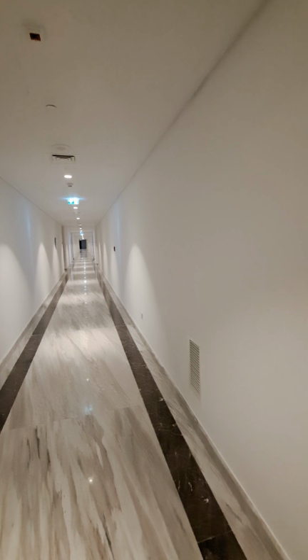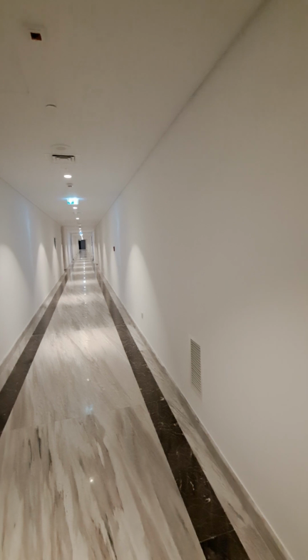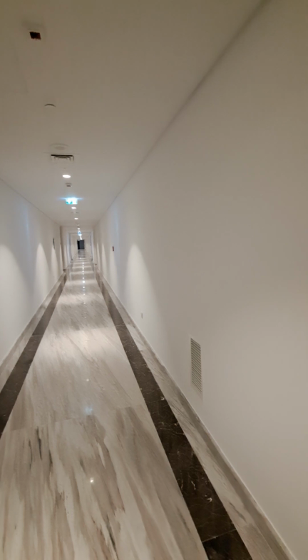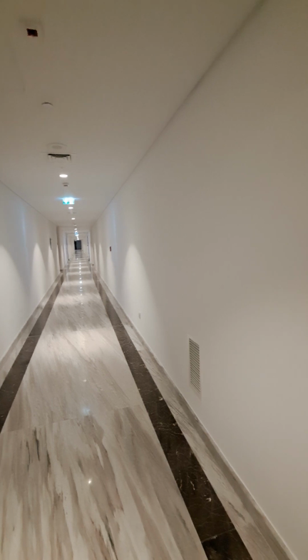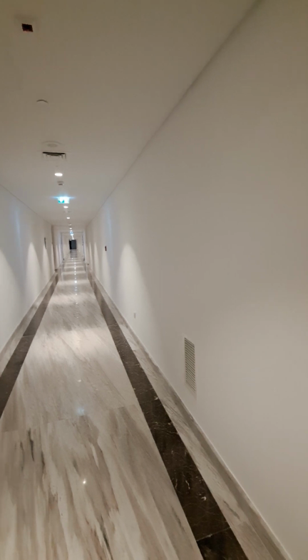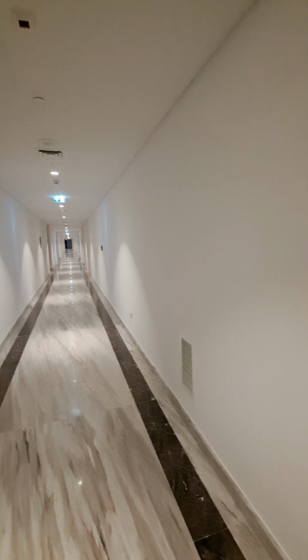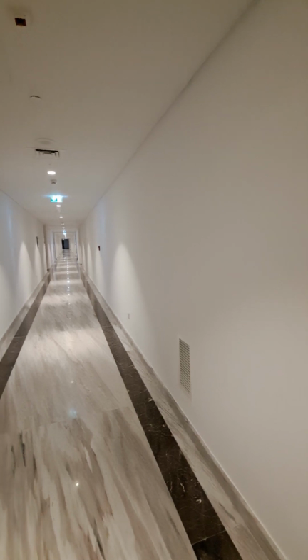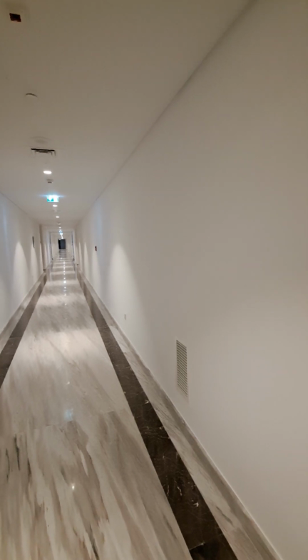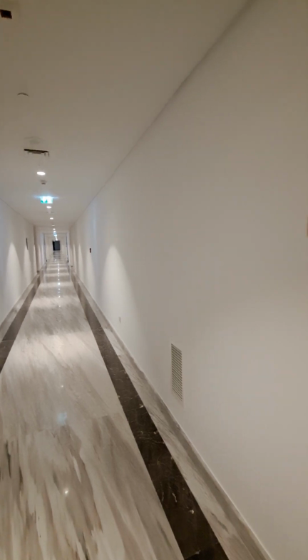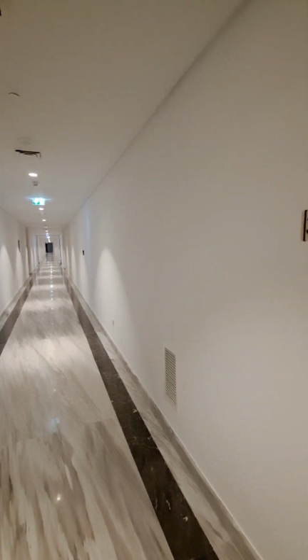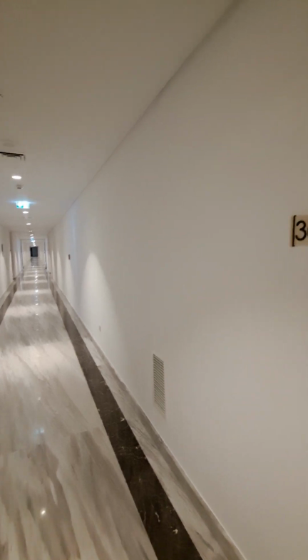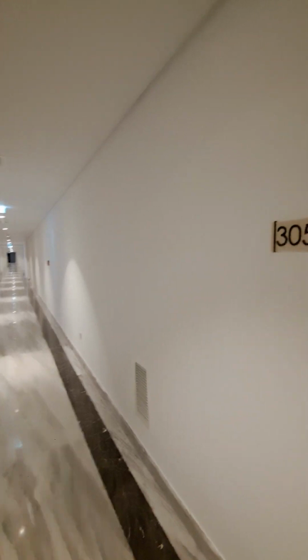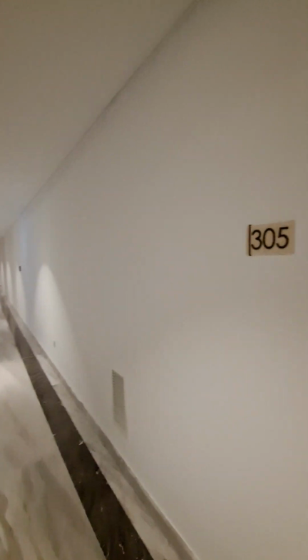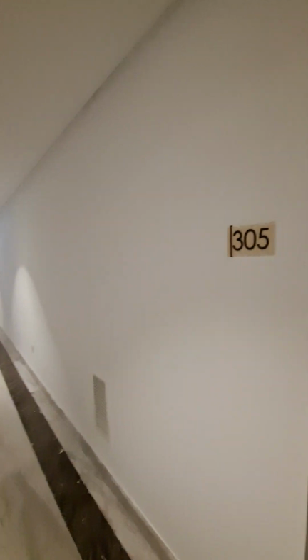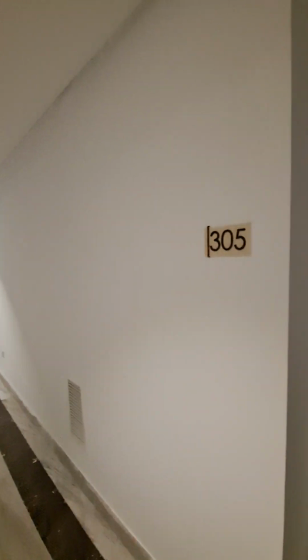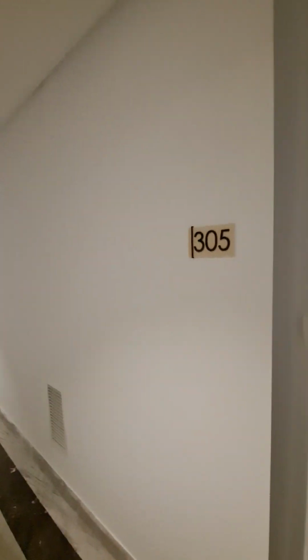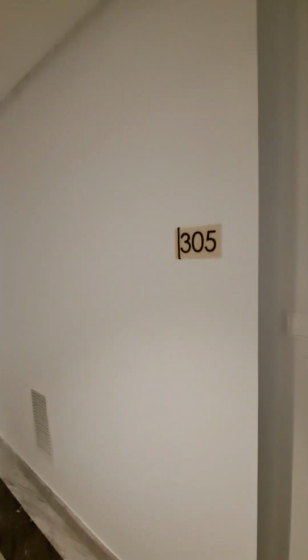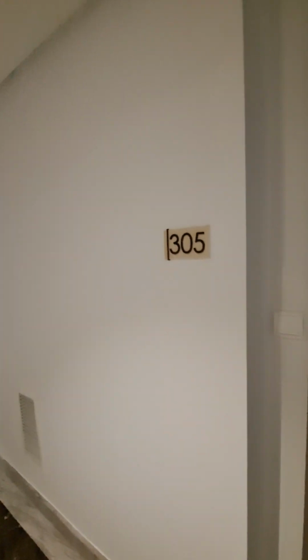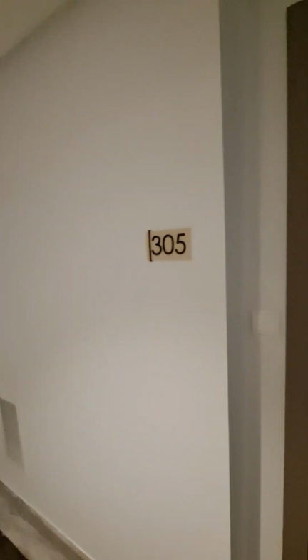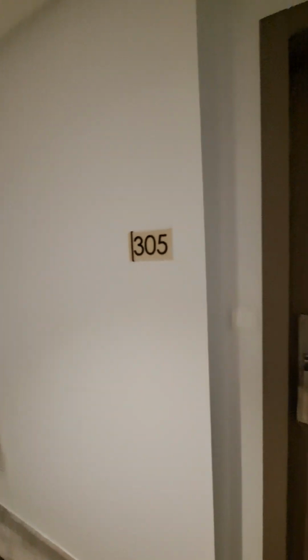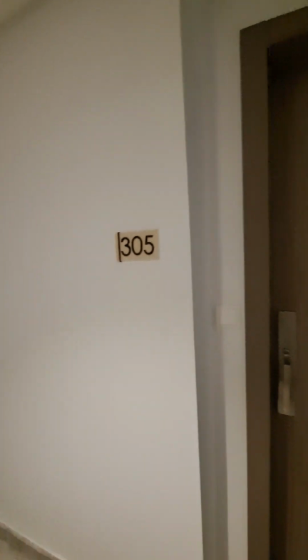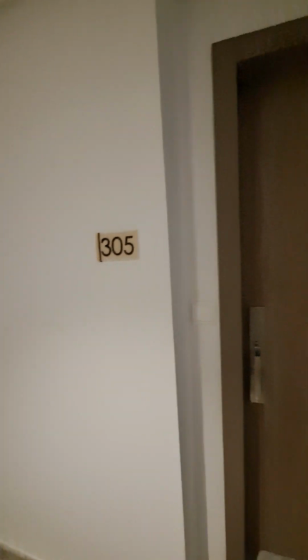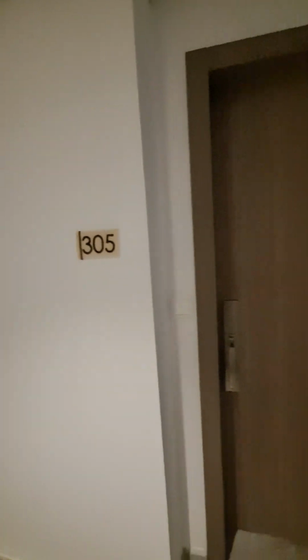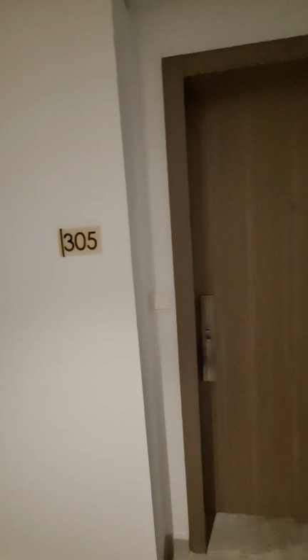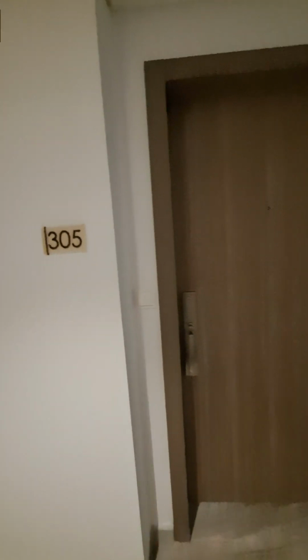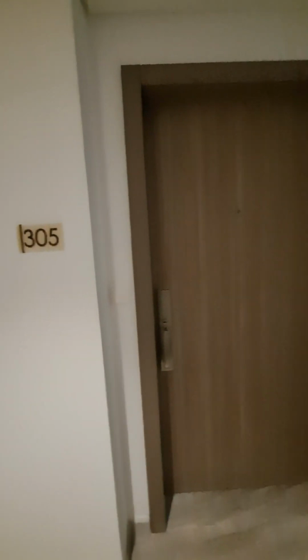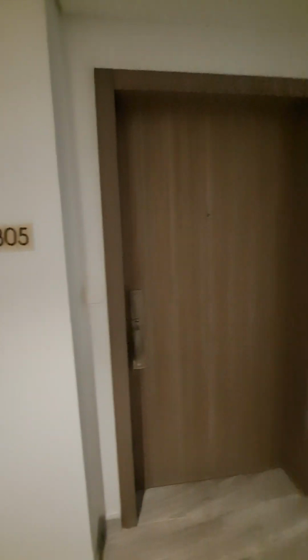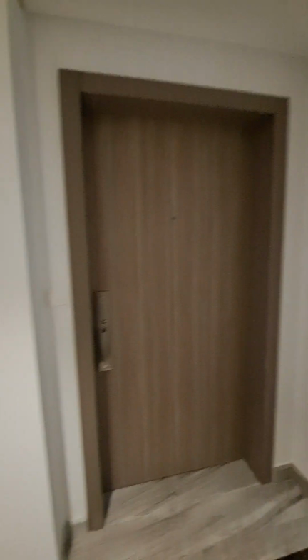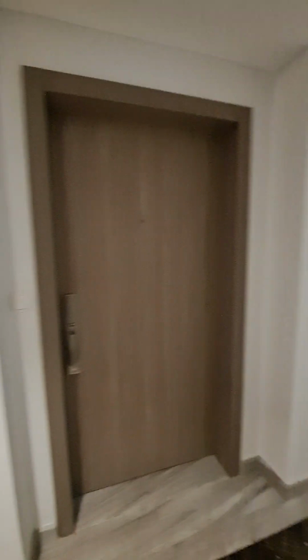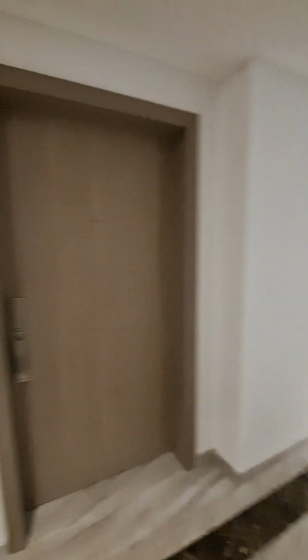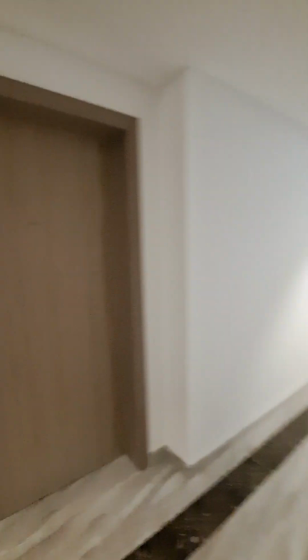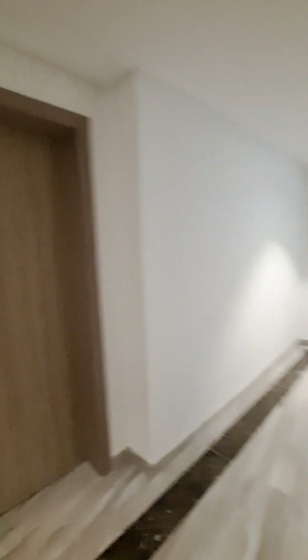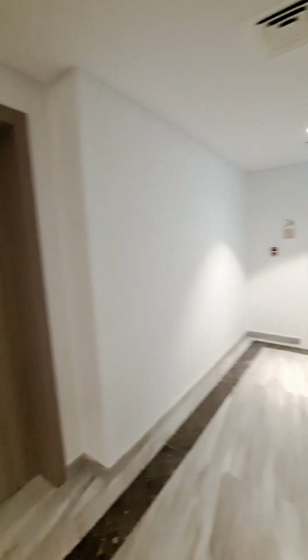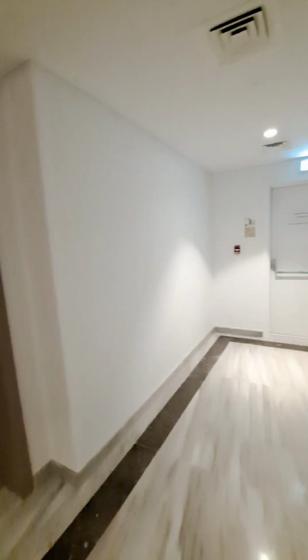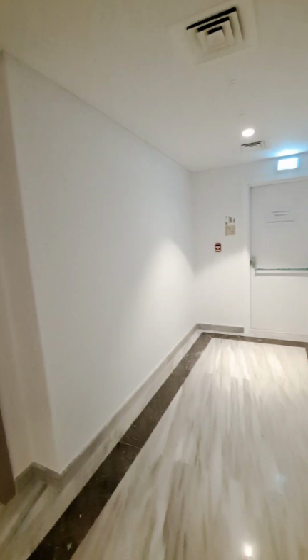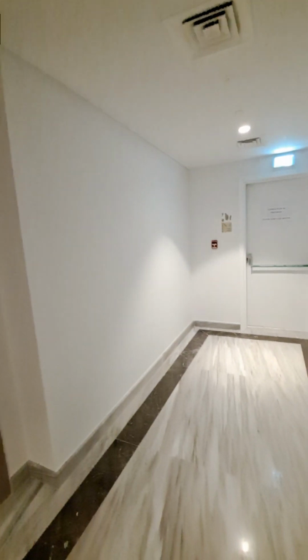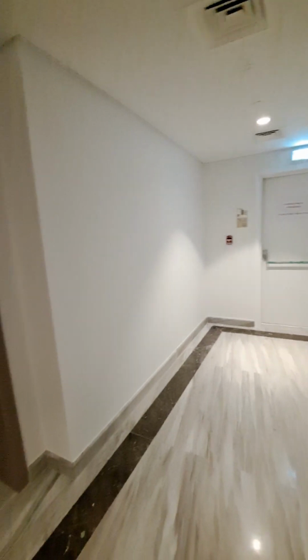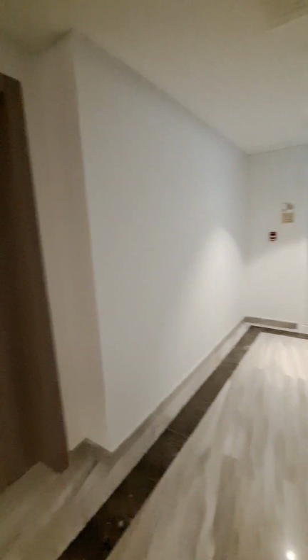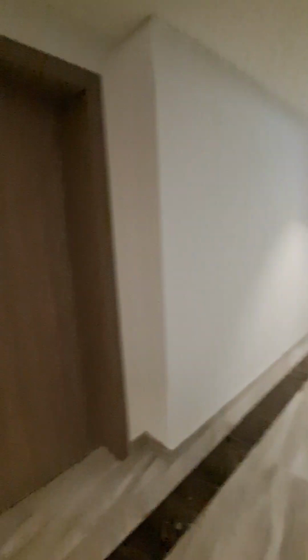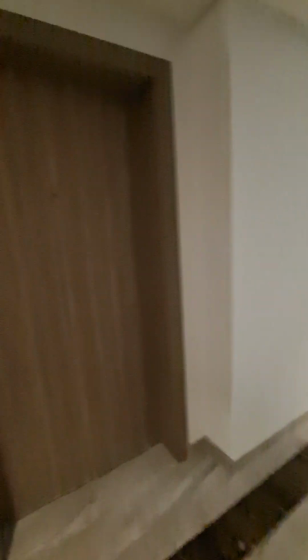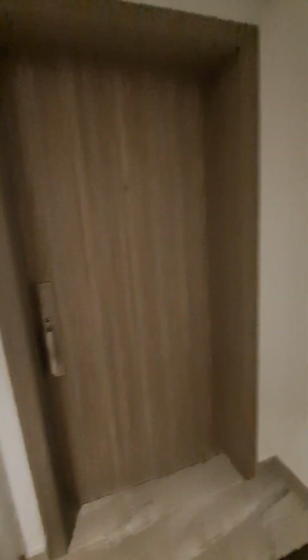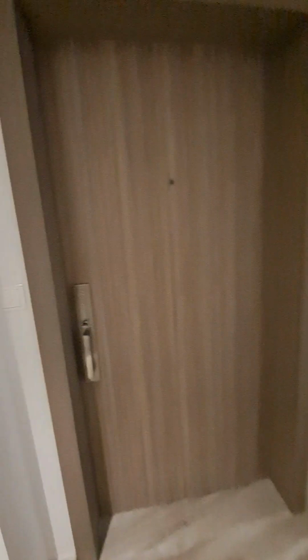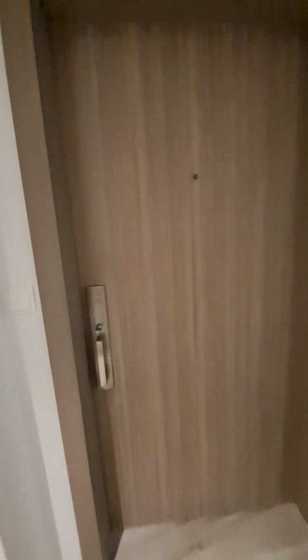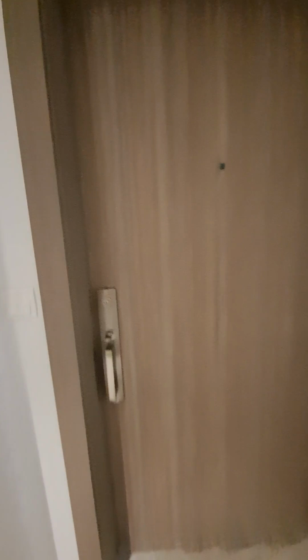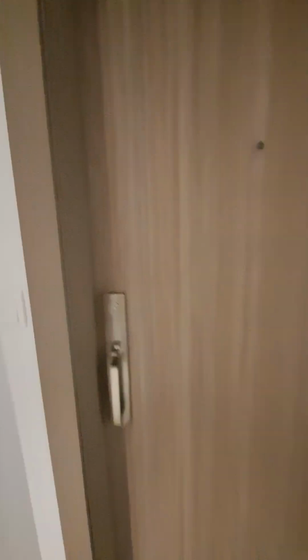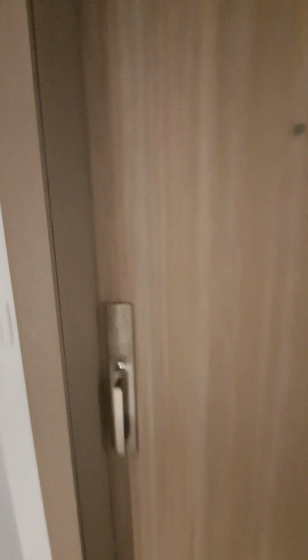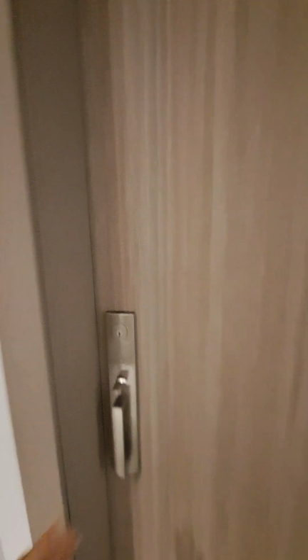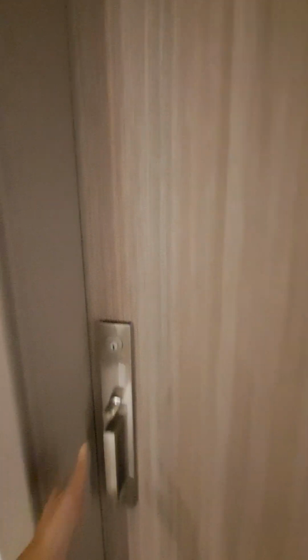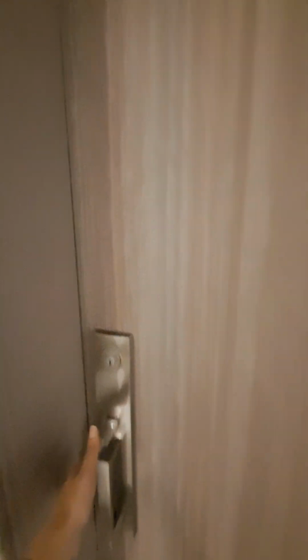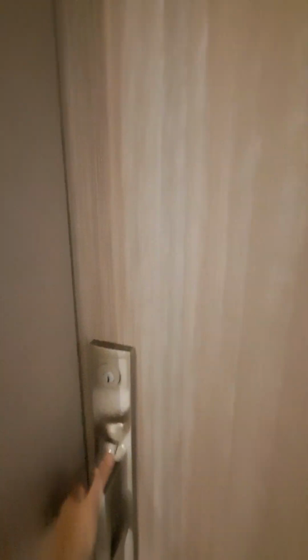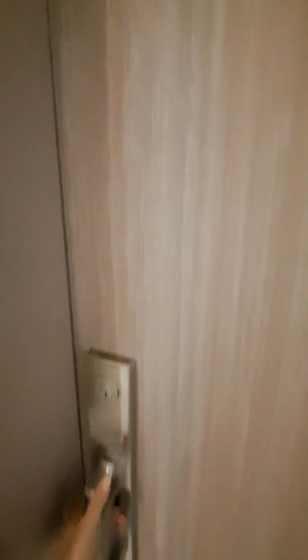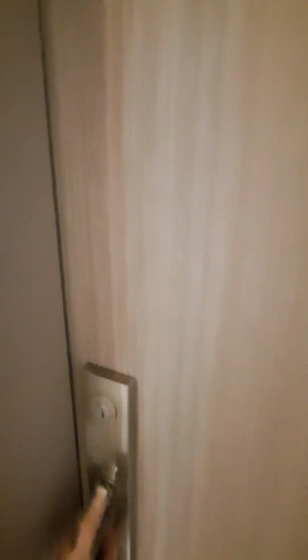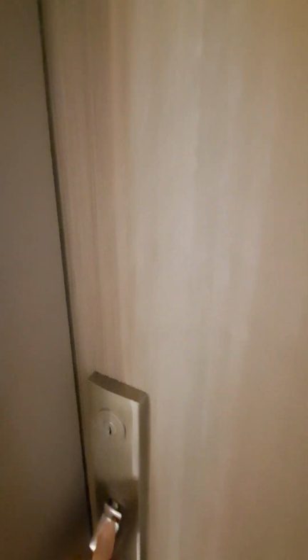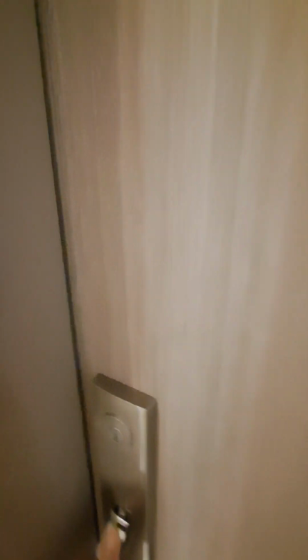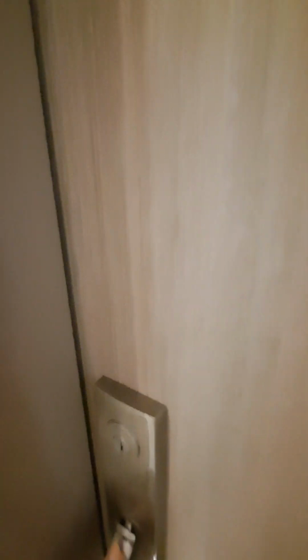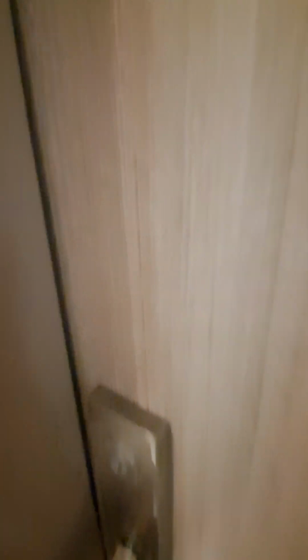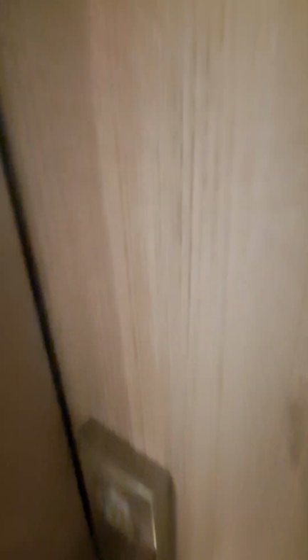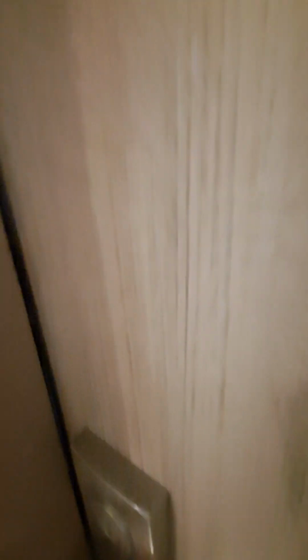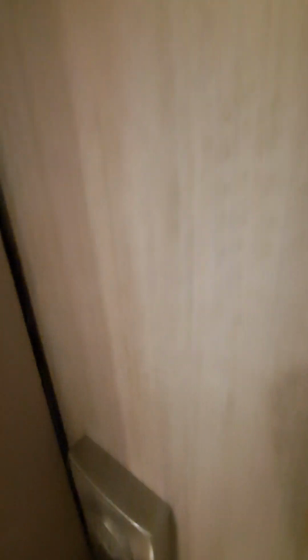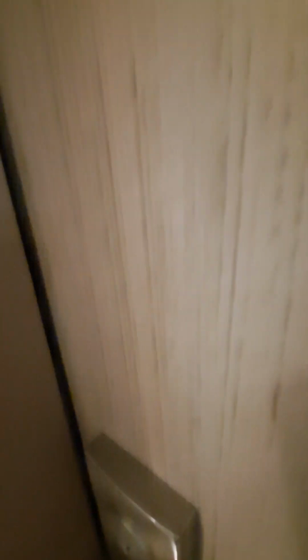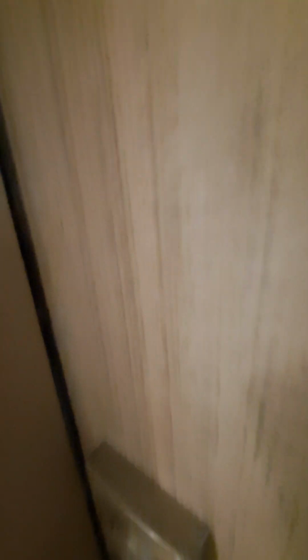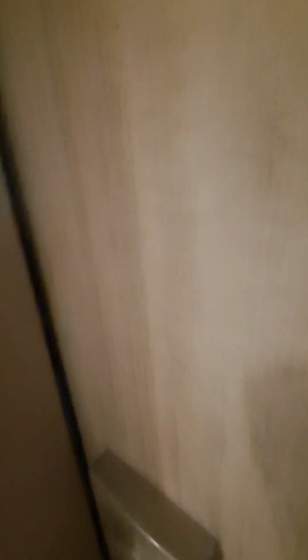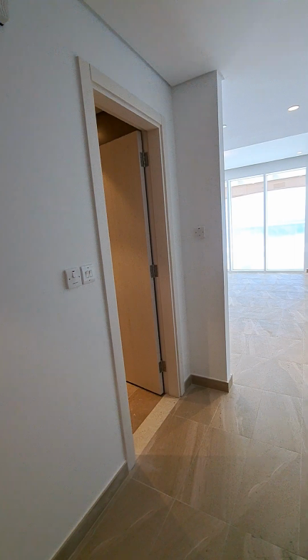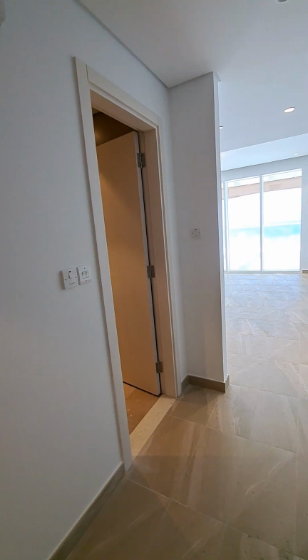Sunset corner unit, Hits Adiyat 305. It is a 3 BHK with a beautiful view.